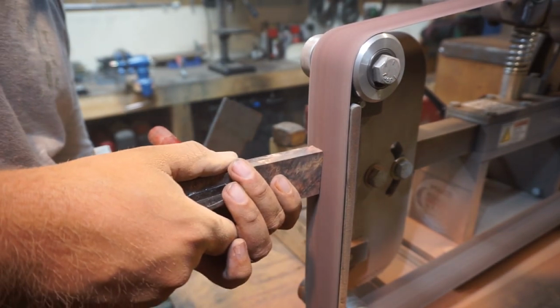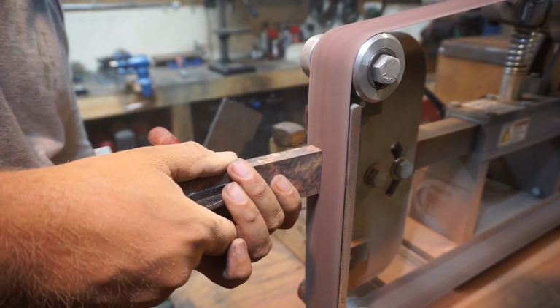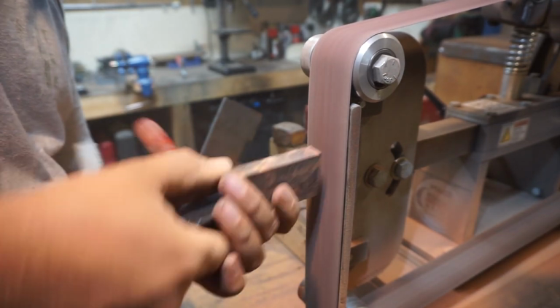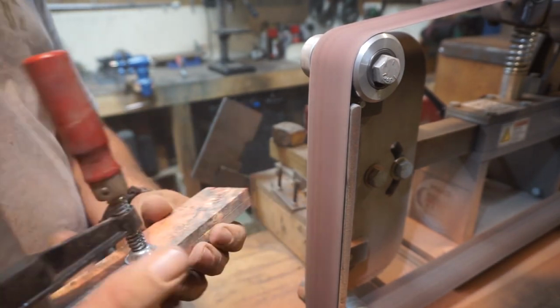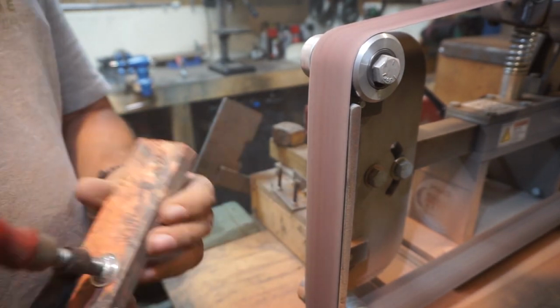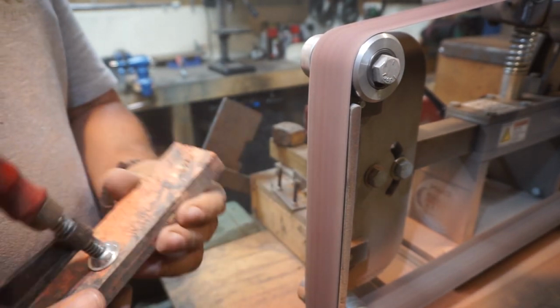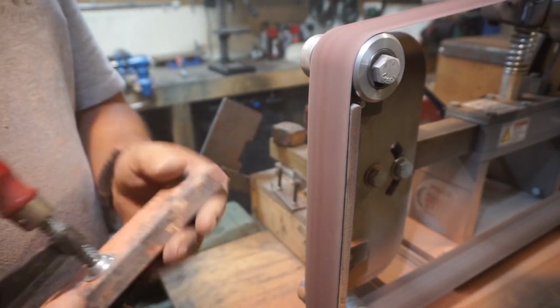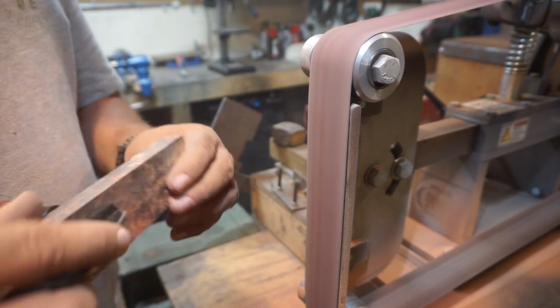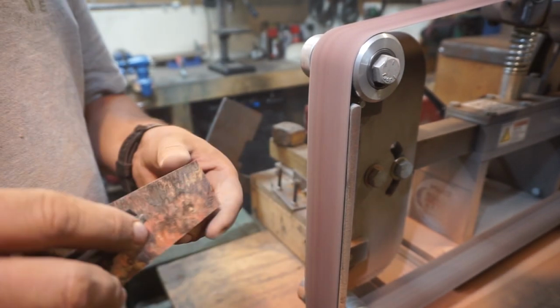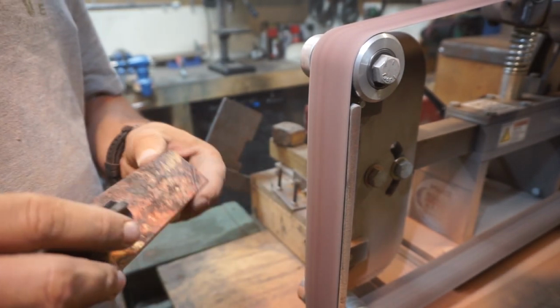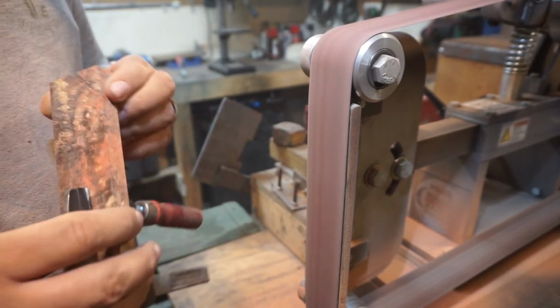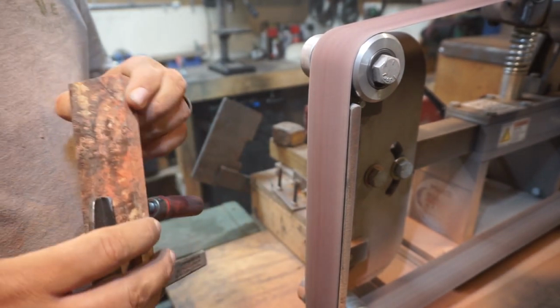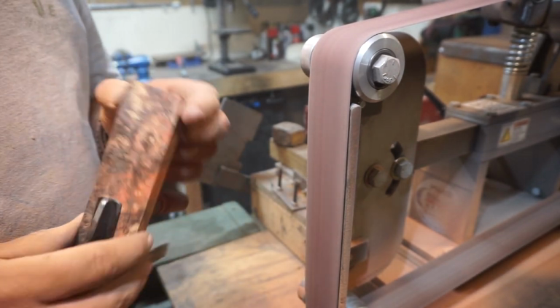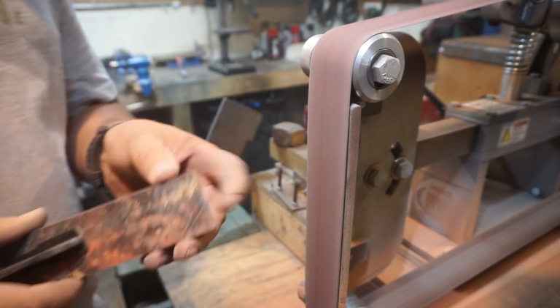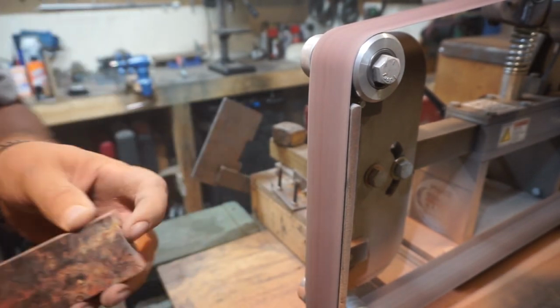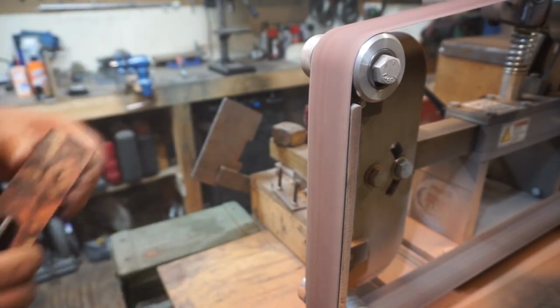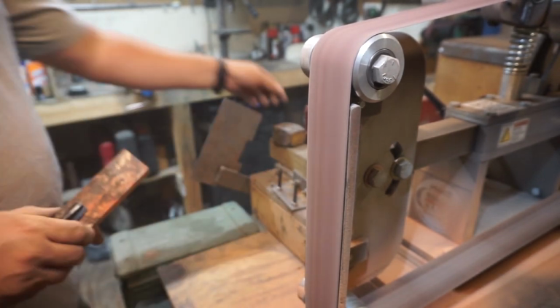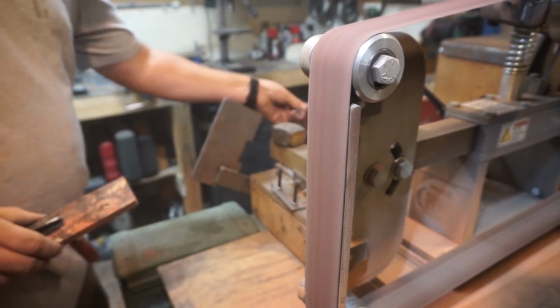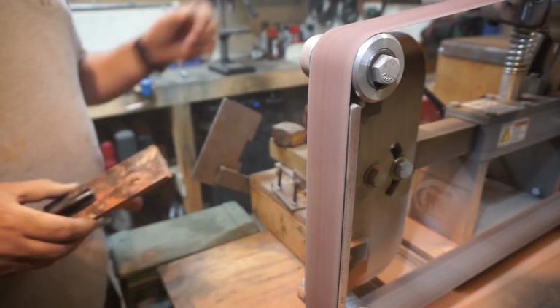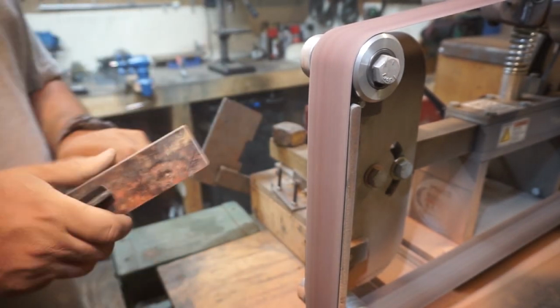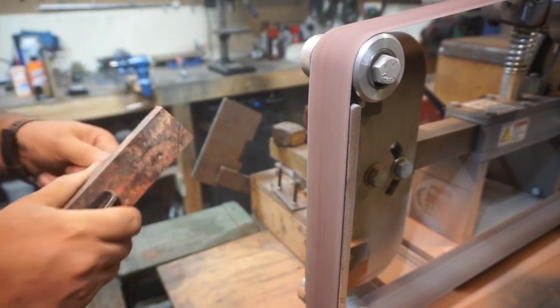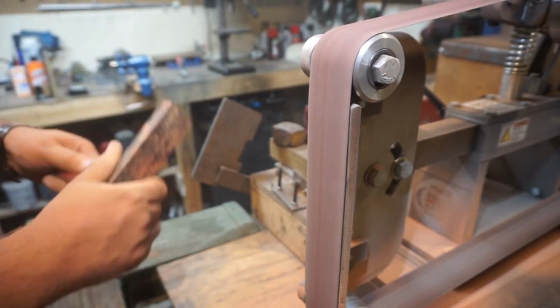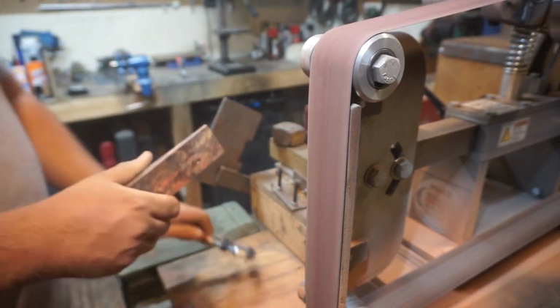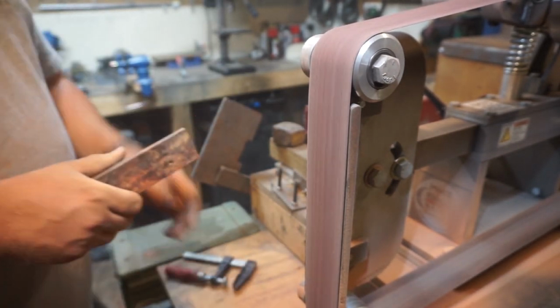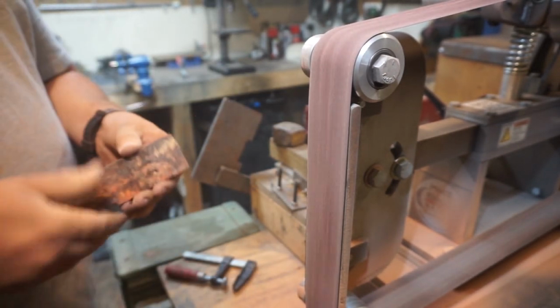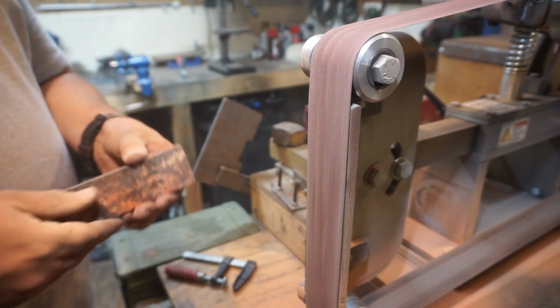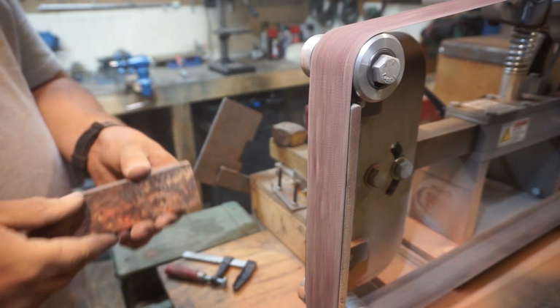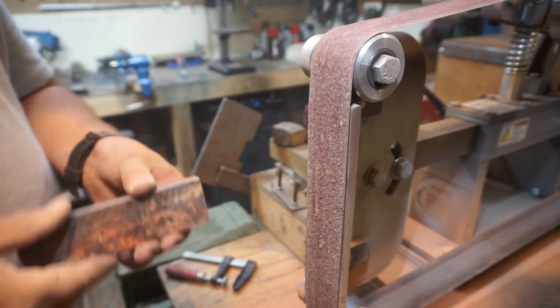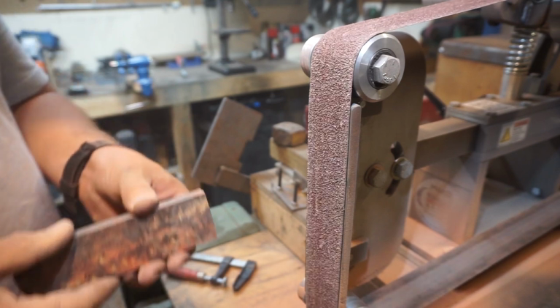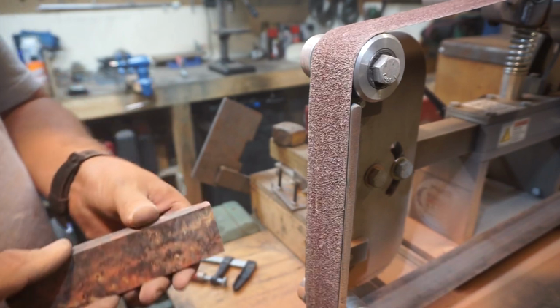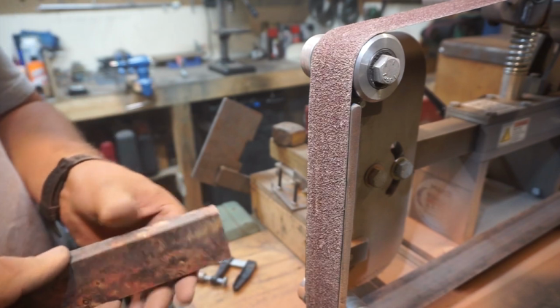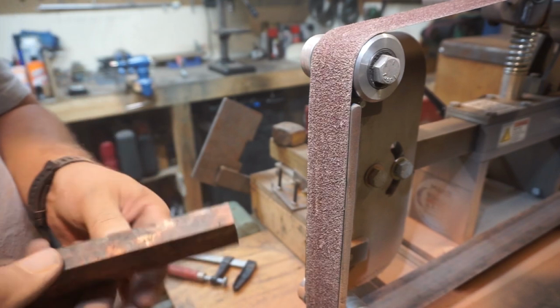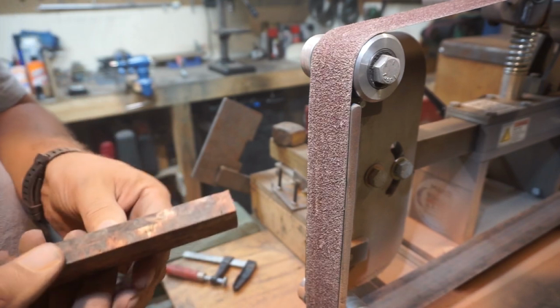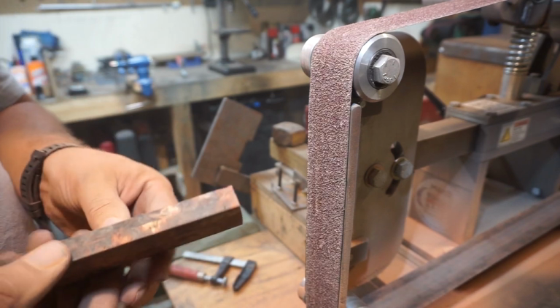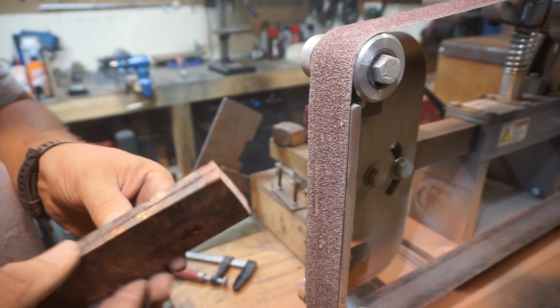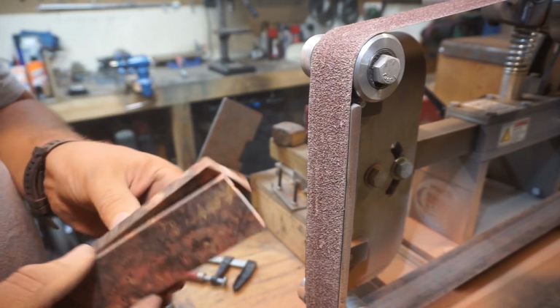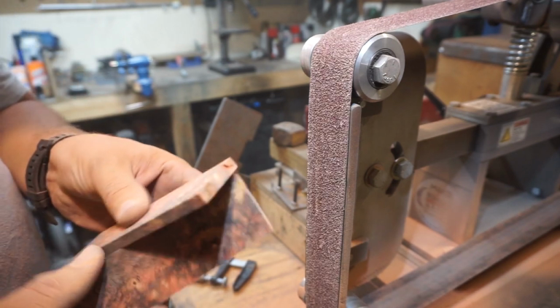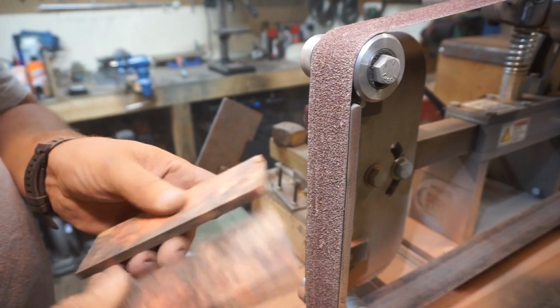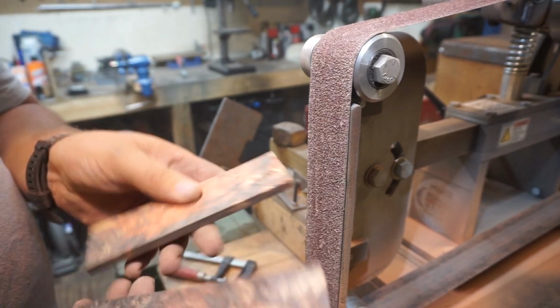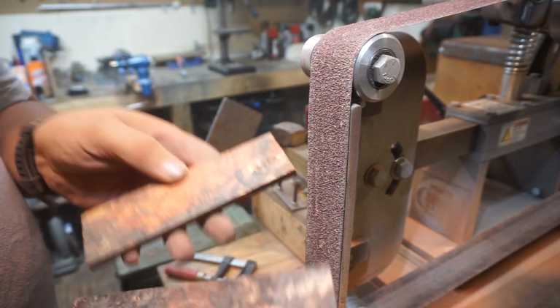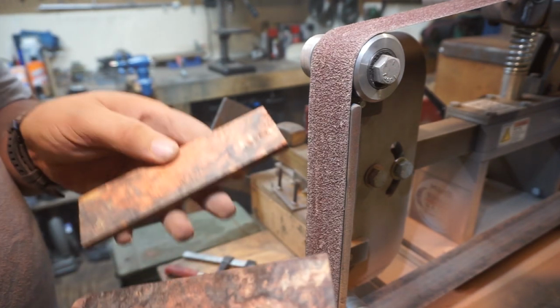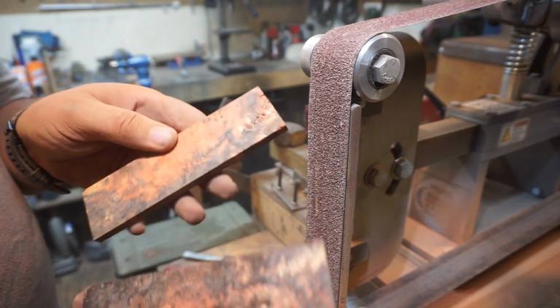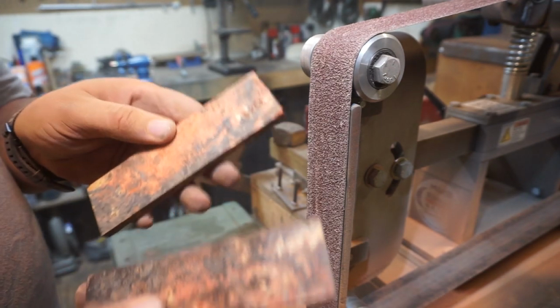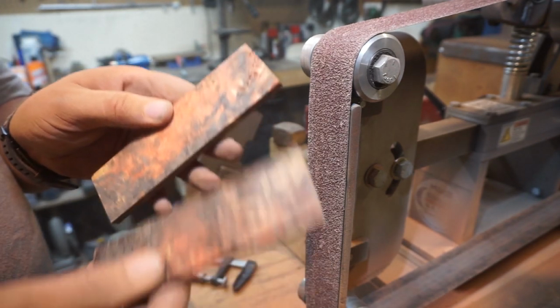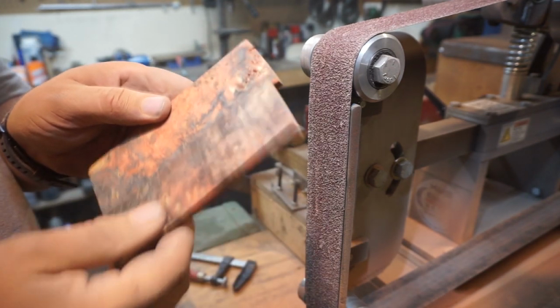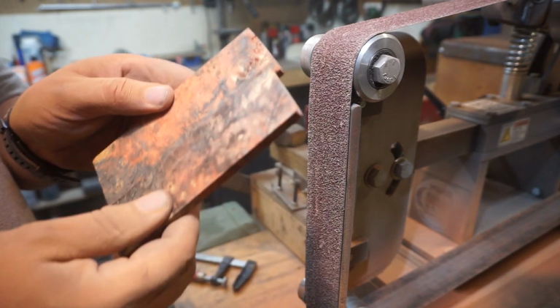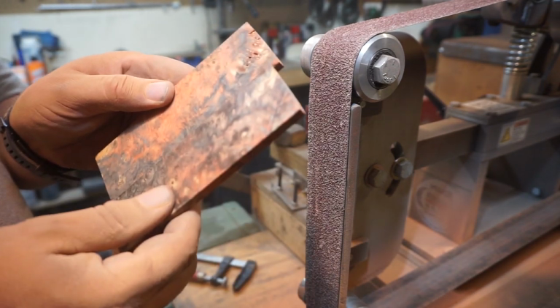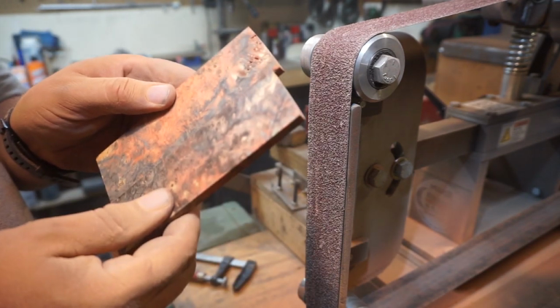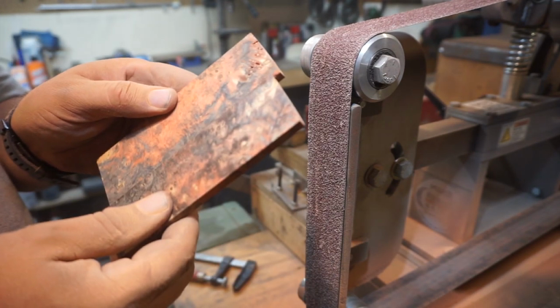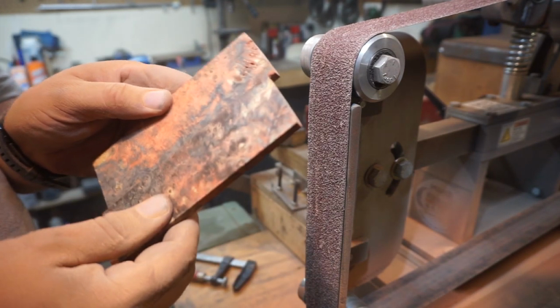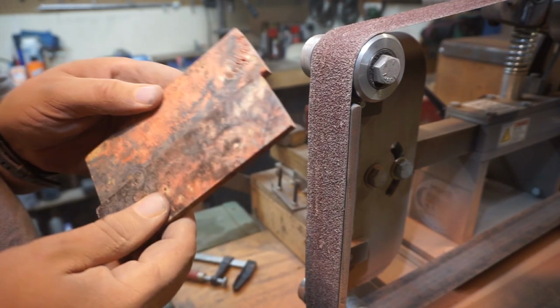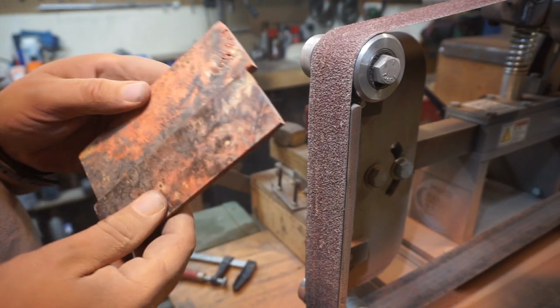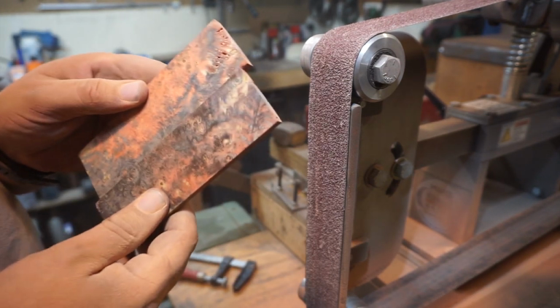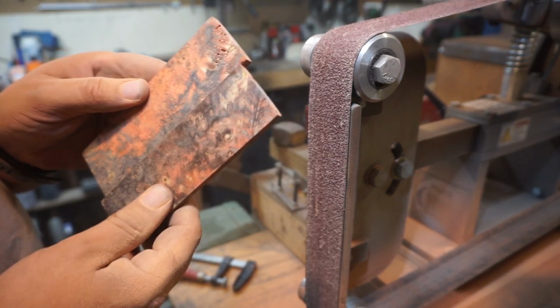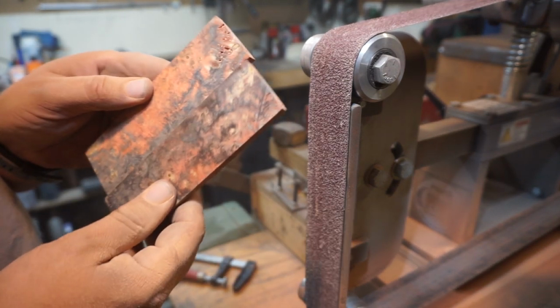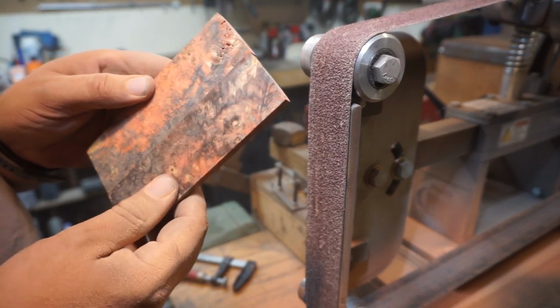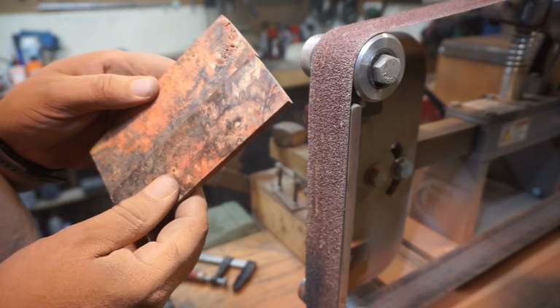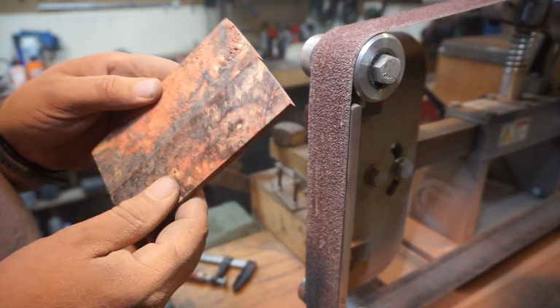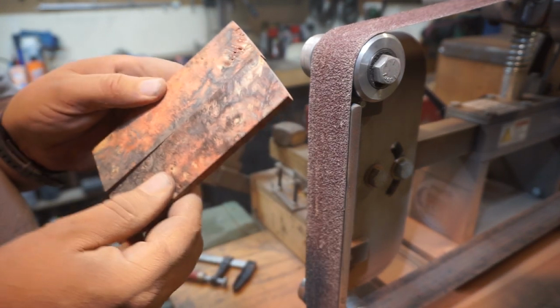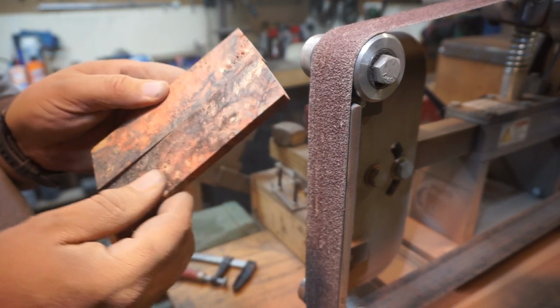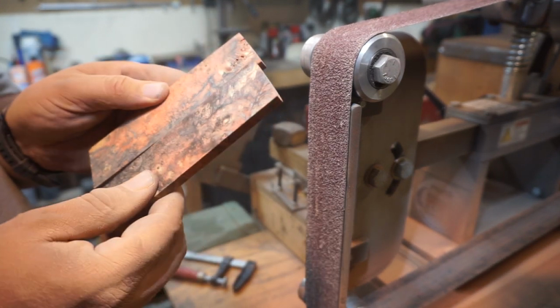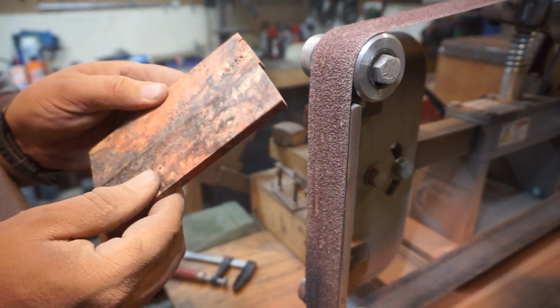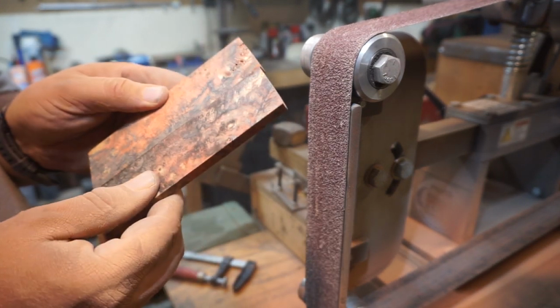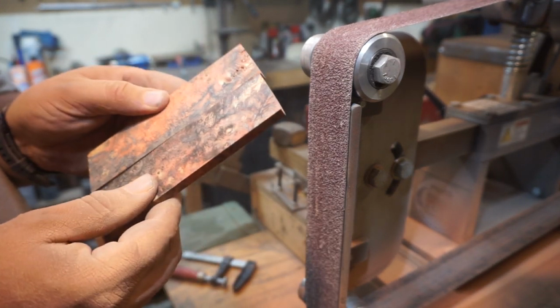These handle scales are absolutely gorgeous — they're going to turn out so nice whenever we get them mounted to the knife.